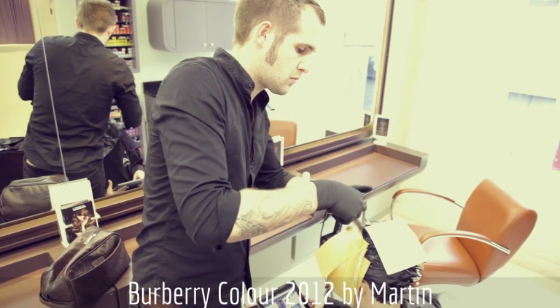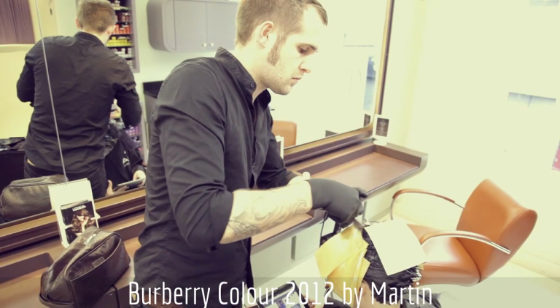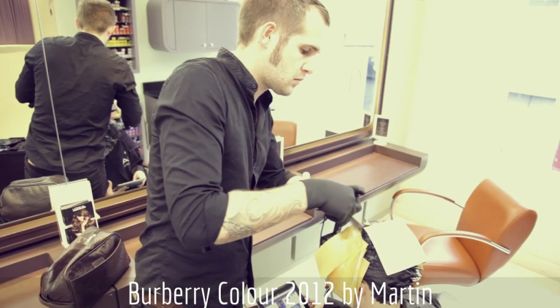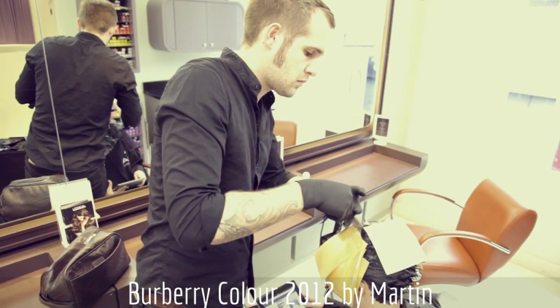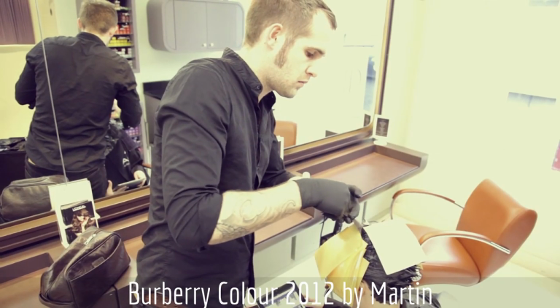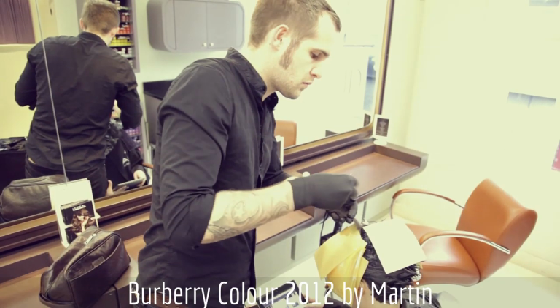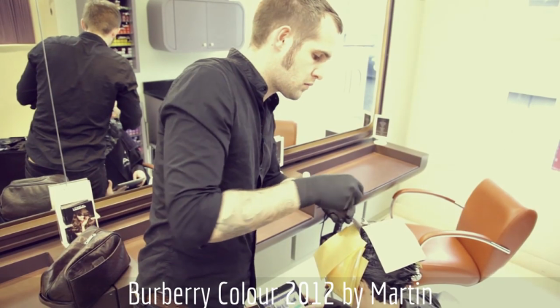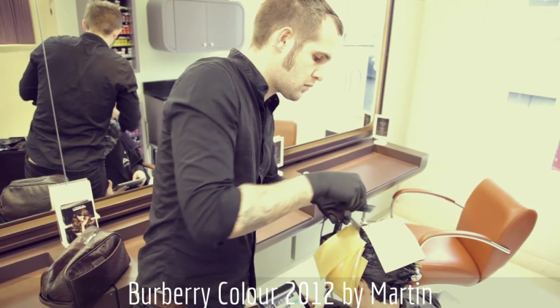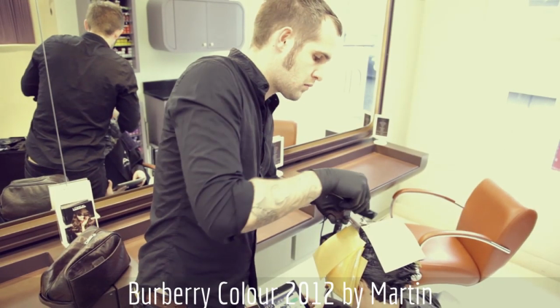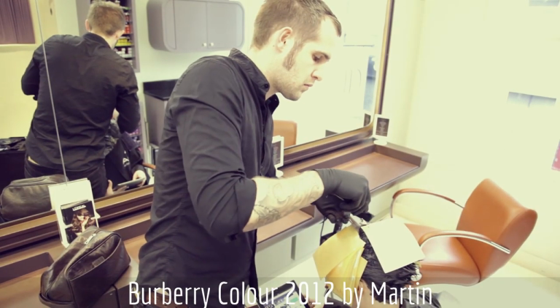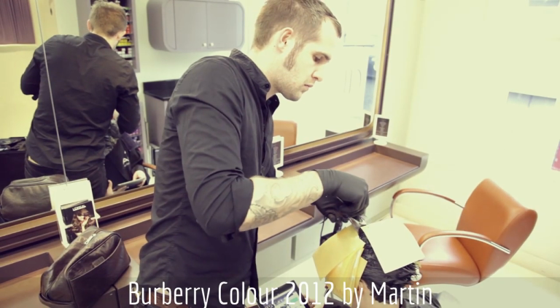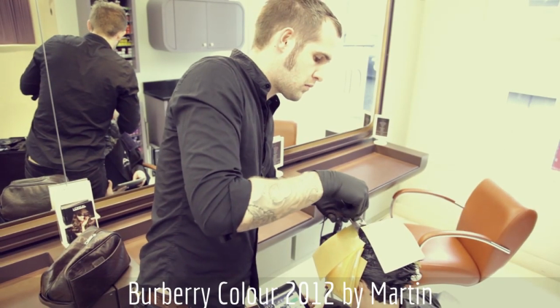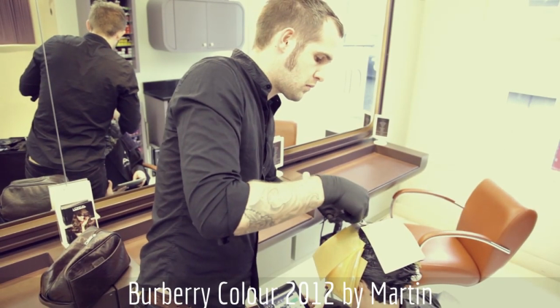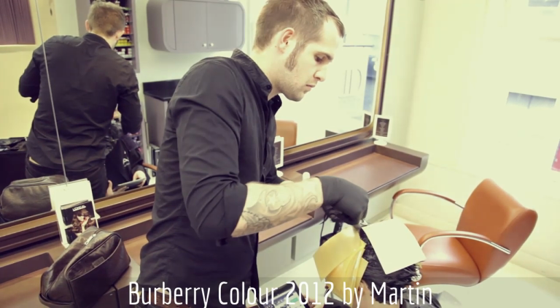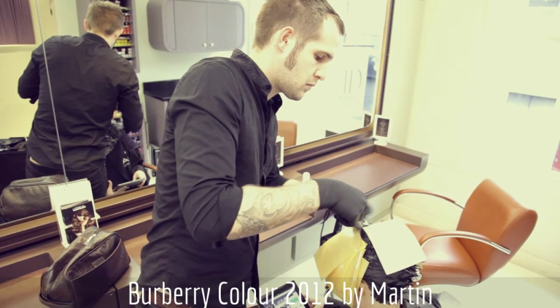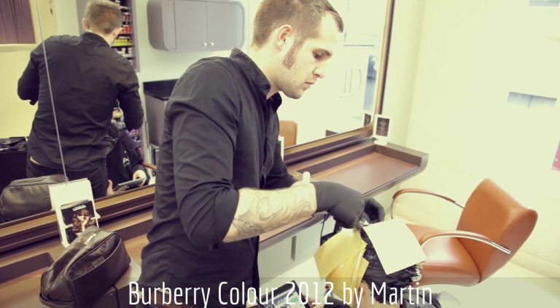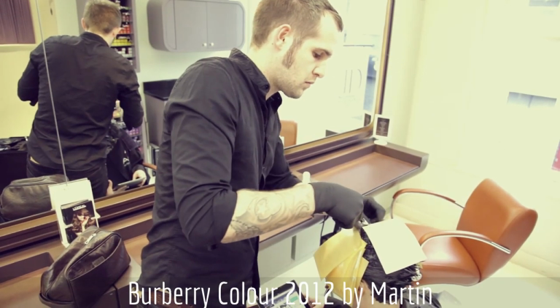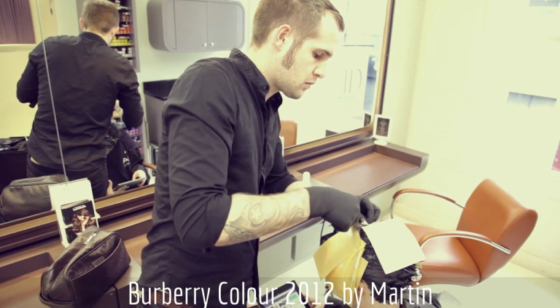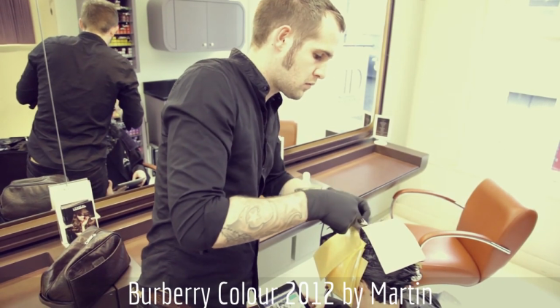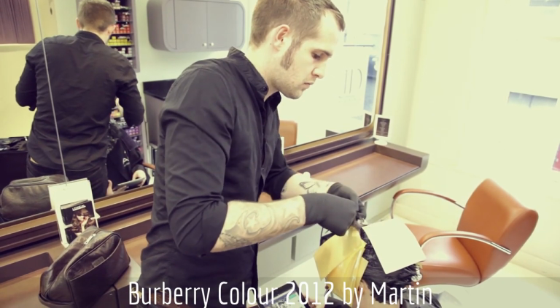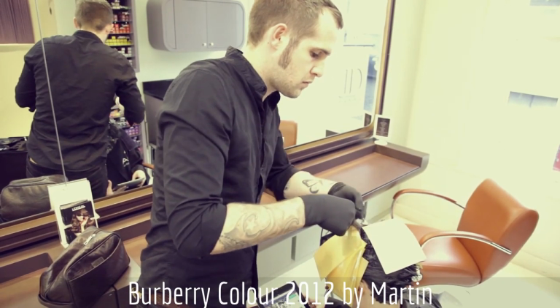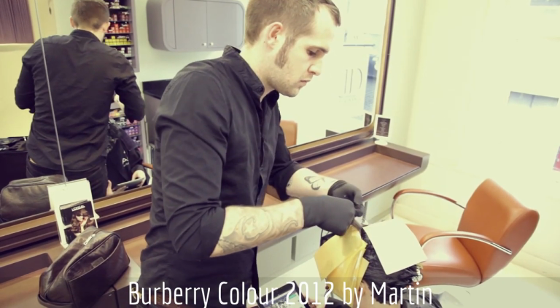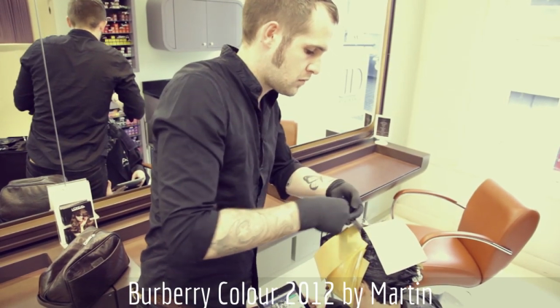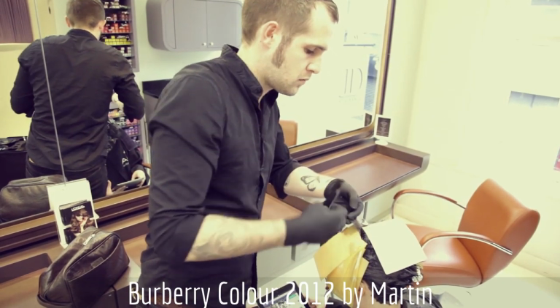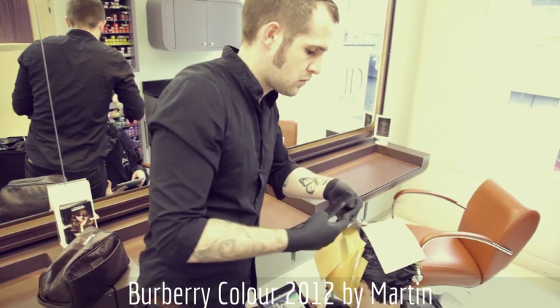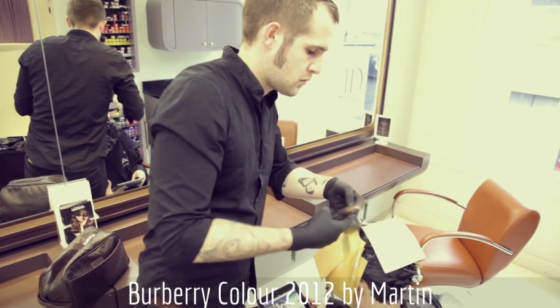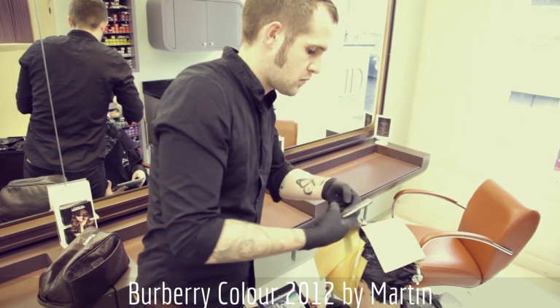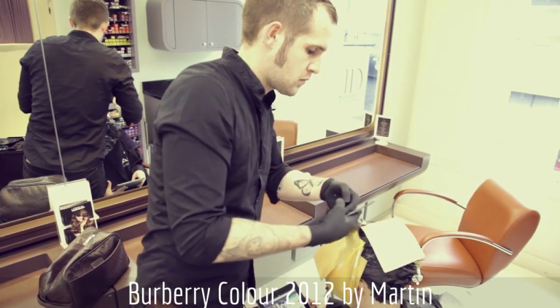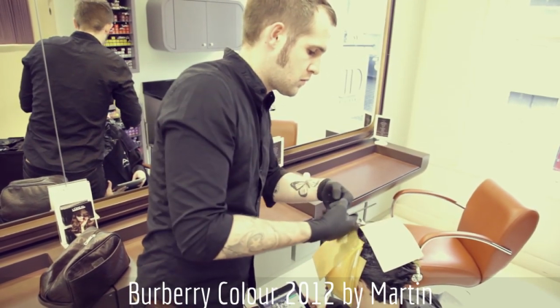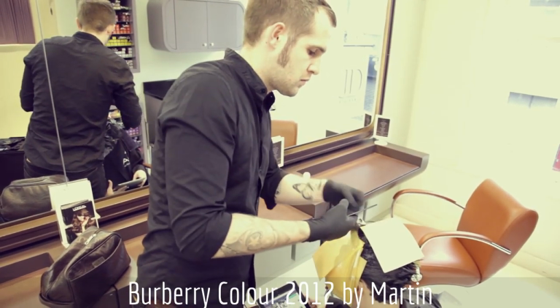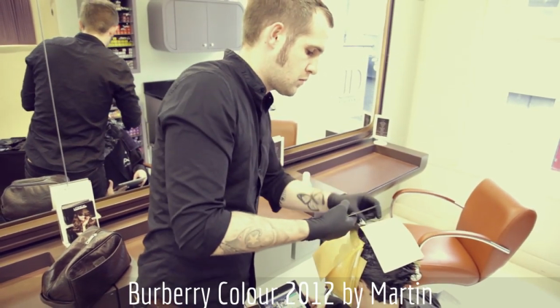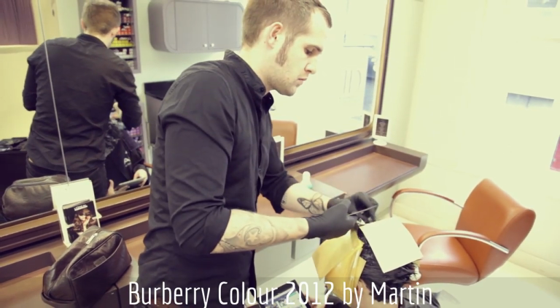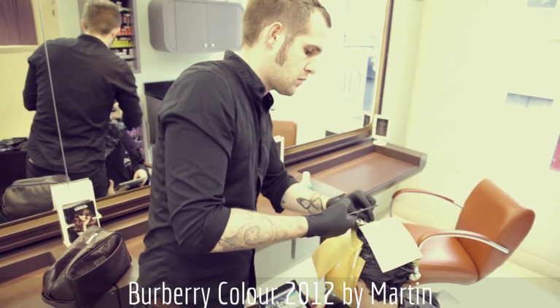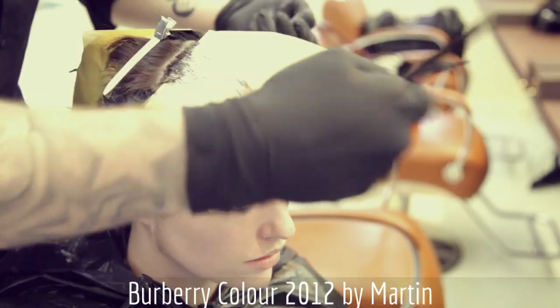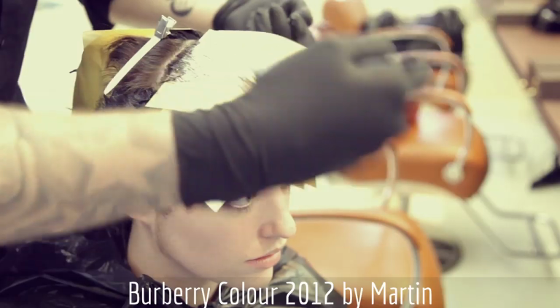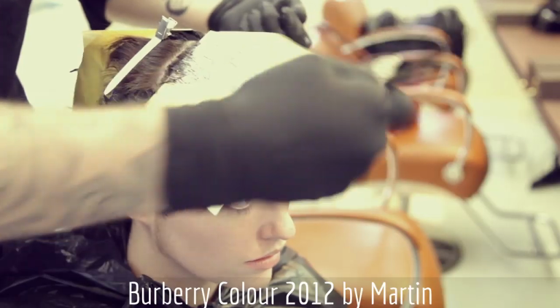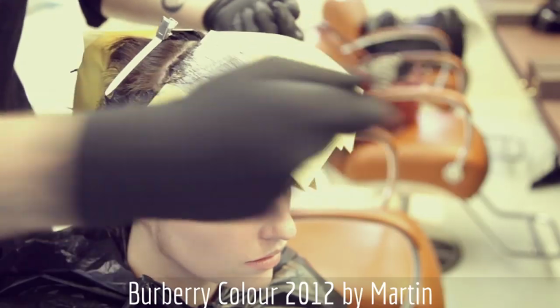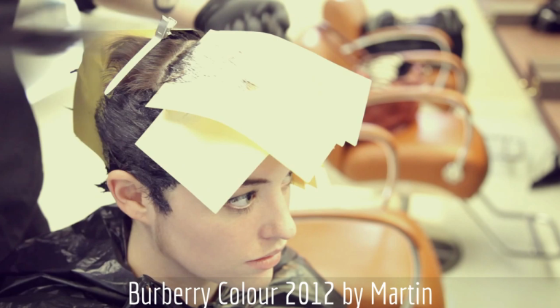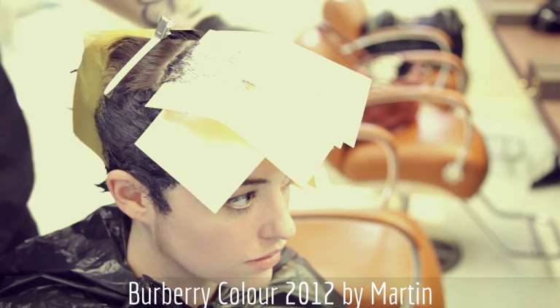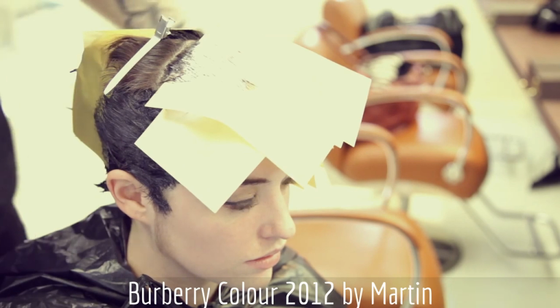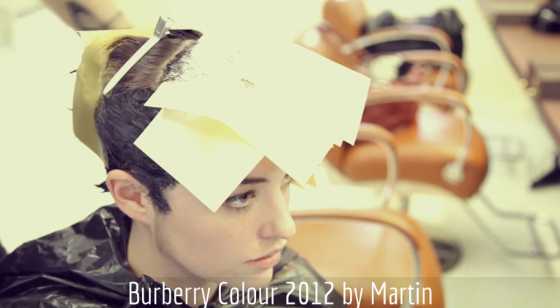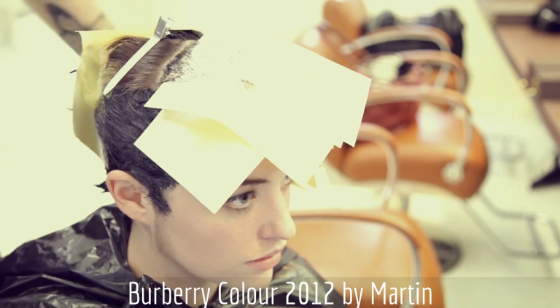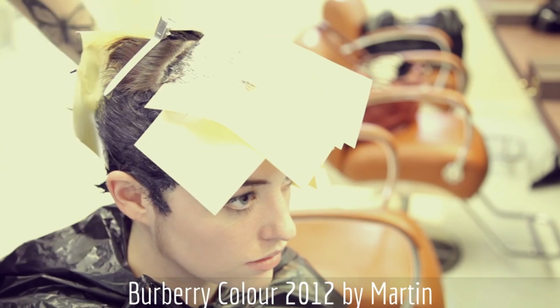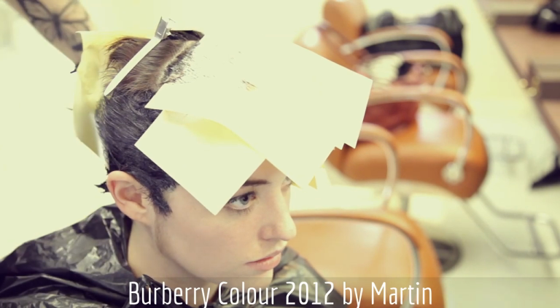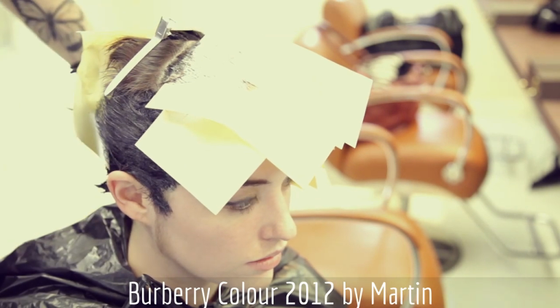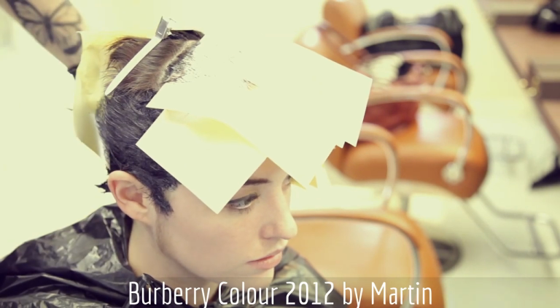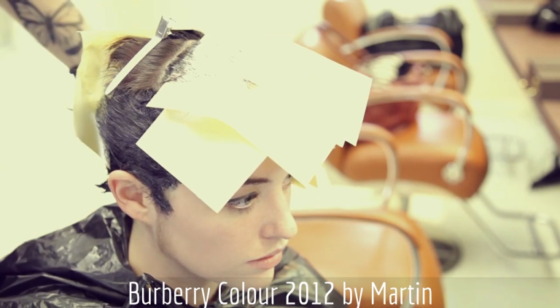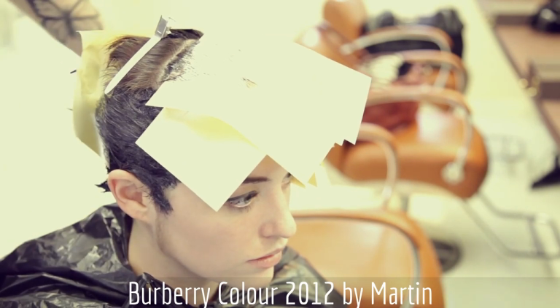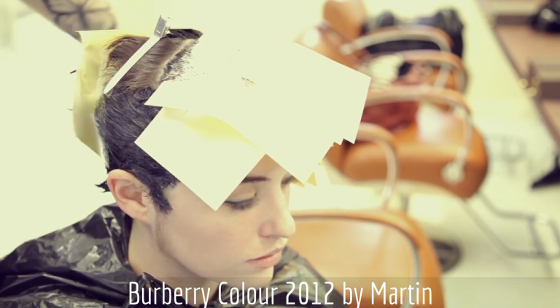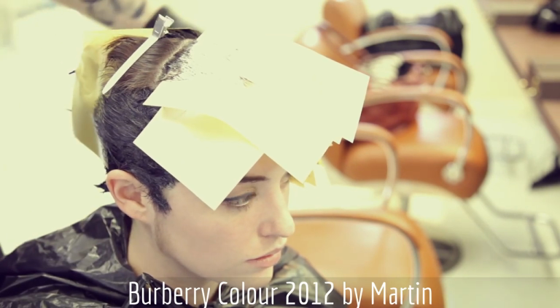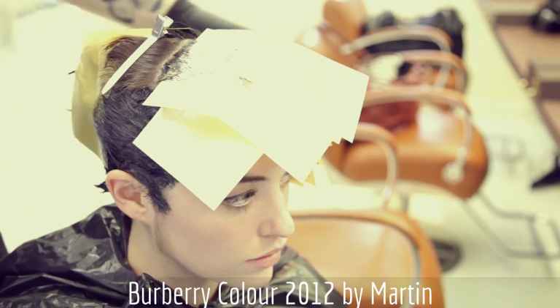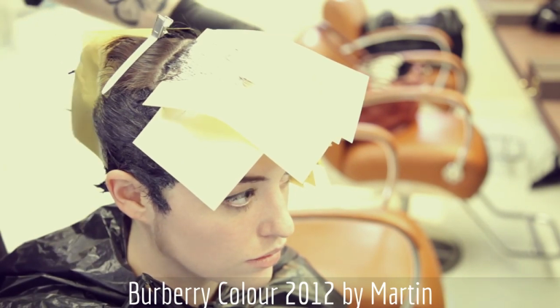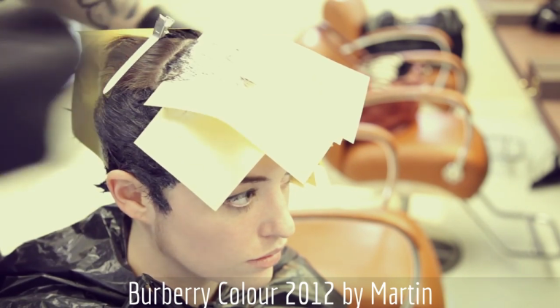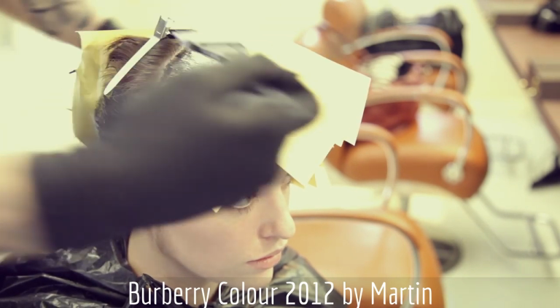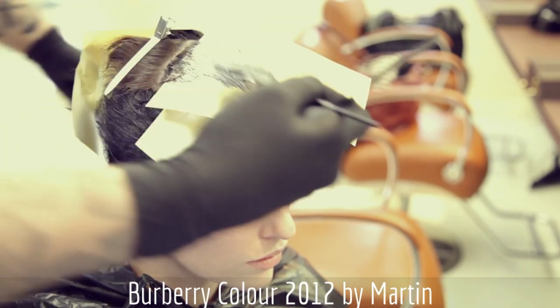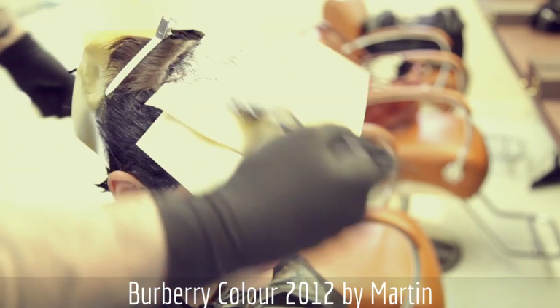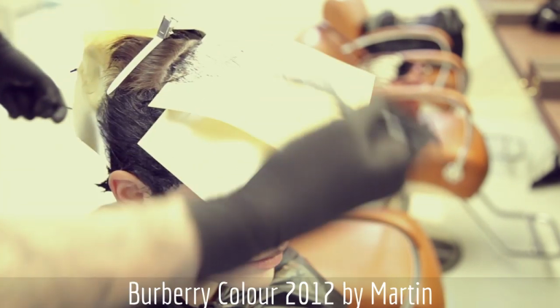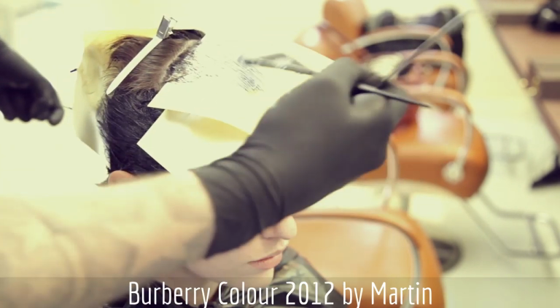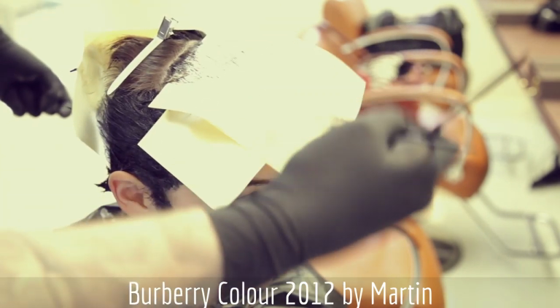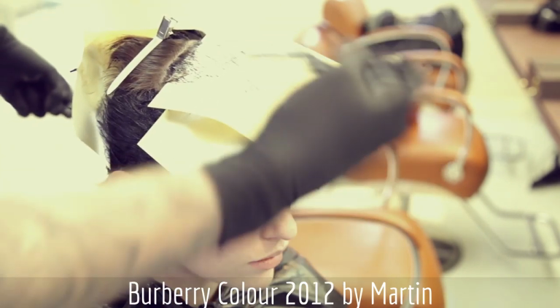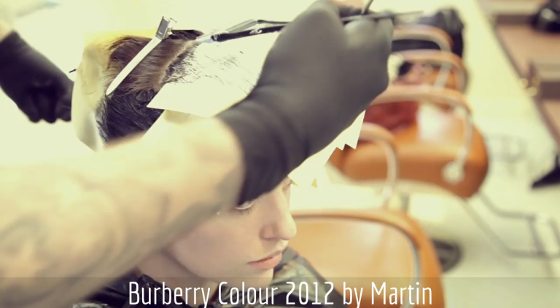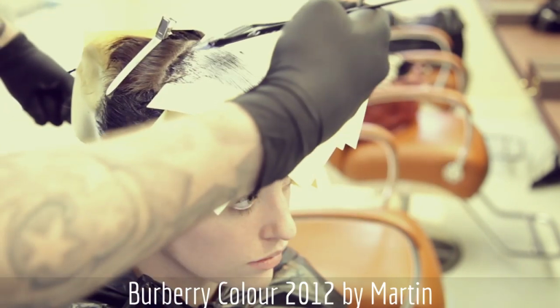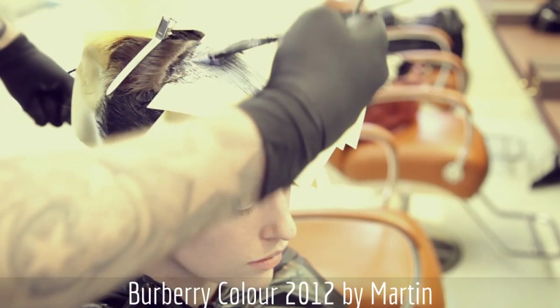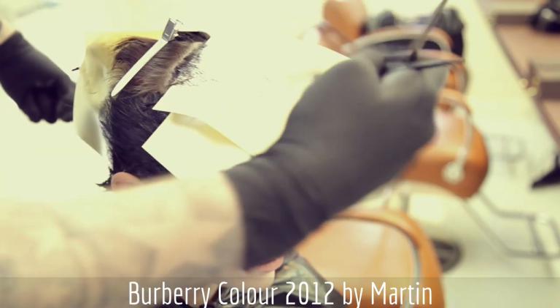The haircut I'm working with is quite edgy — it has lots of texture and movement, so I want to emphasise or complement this.